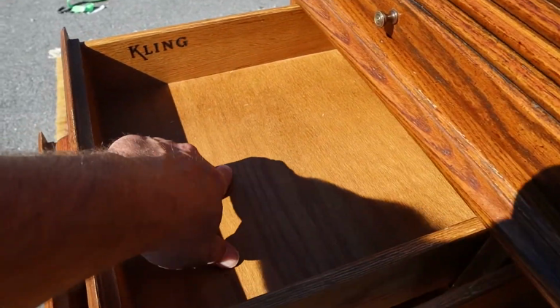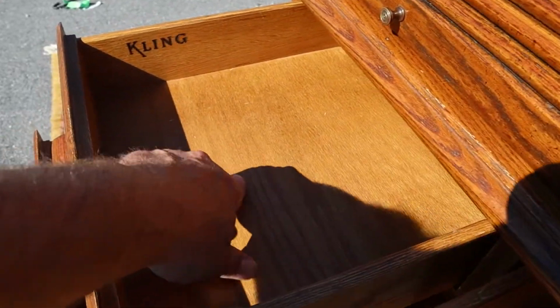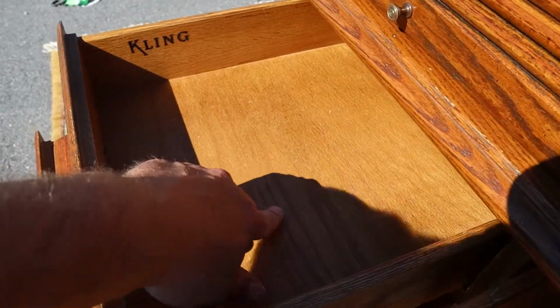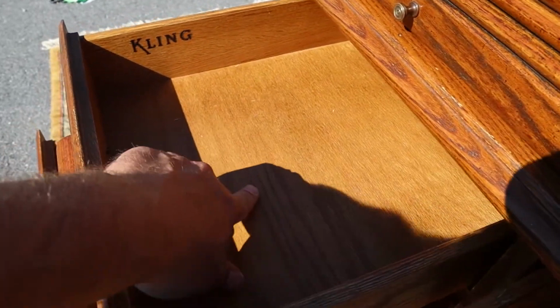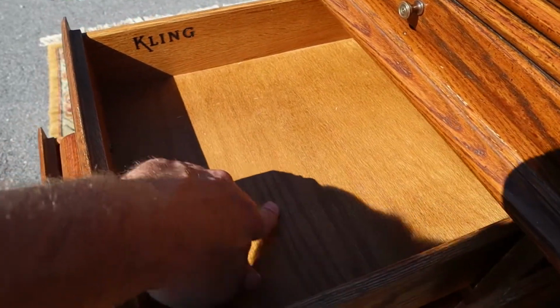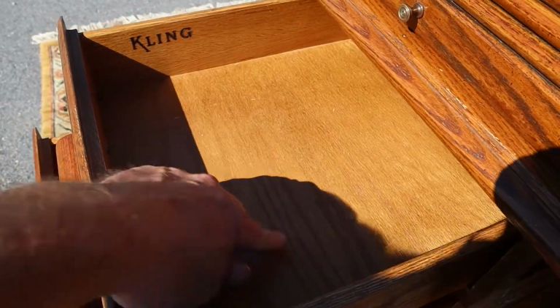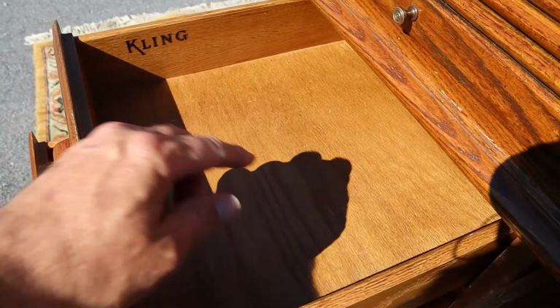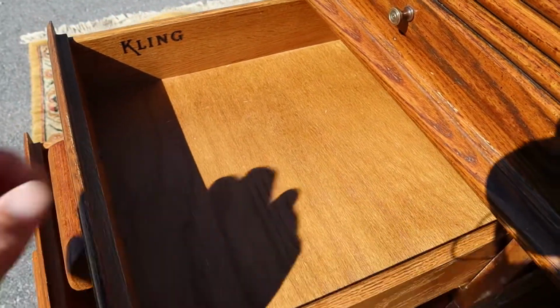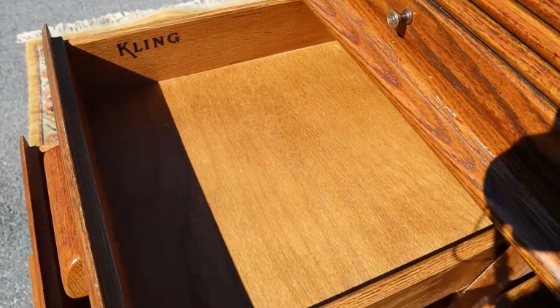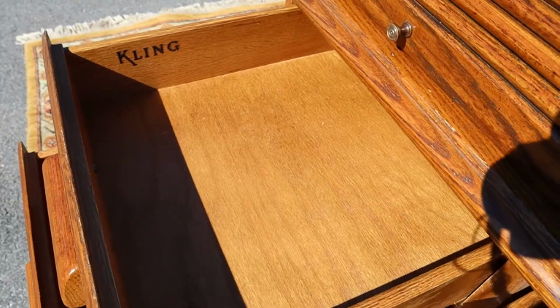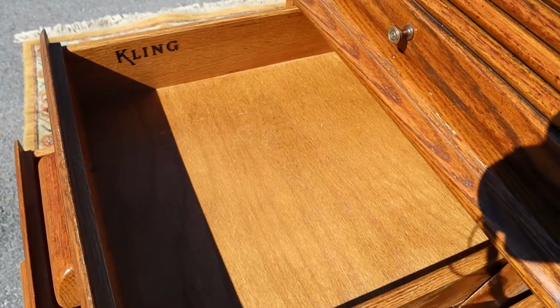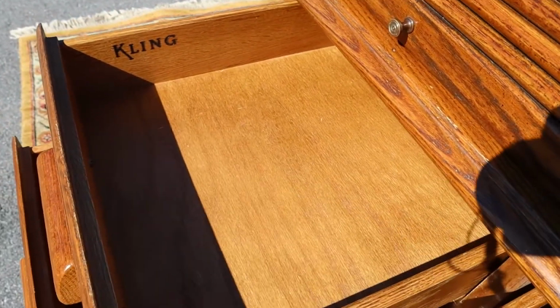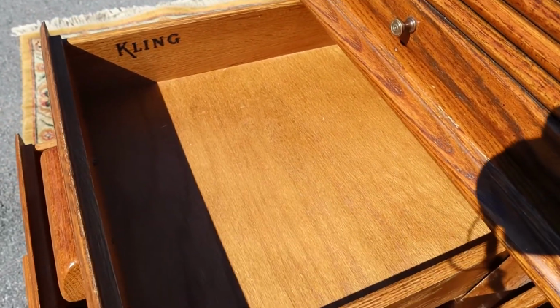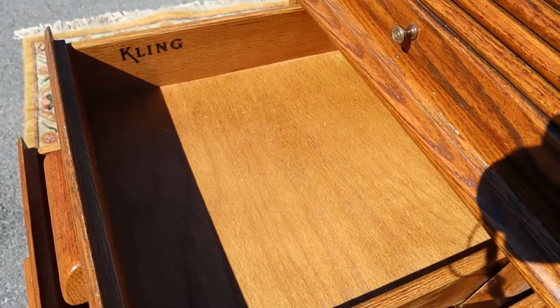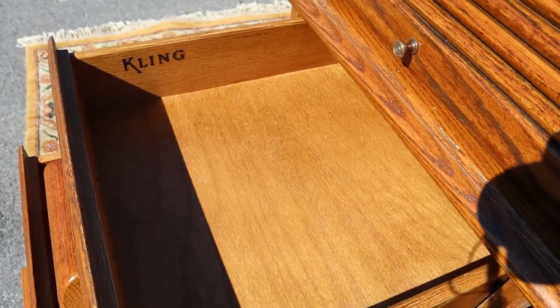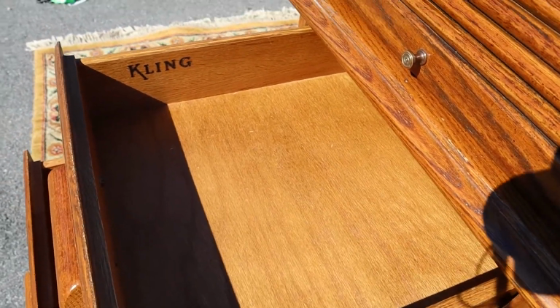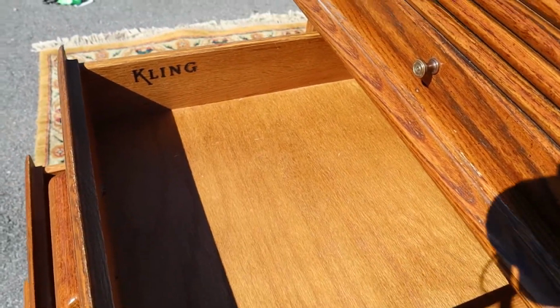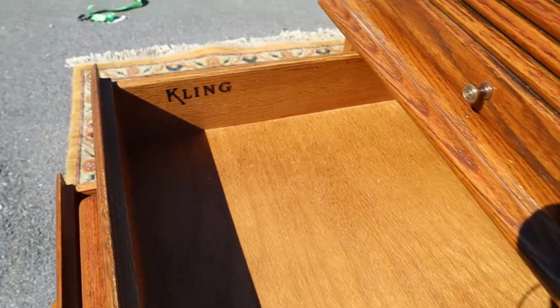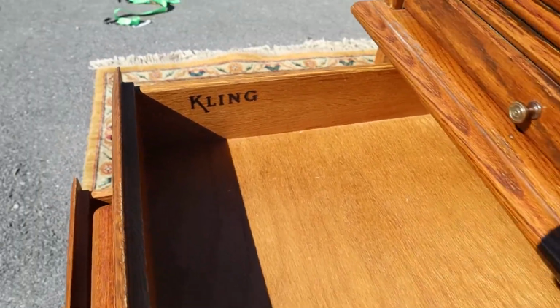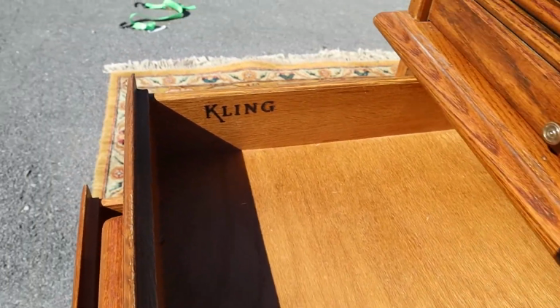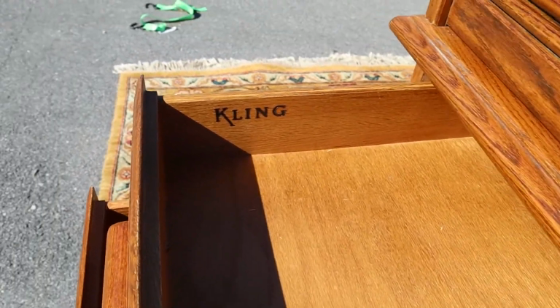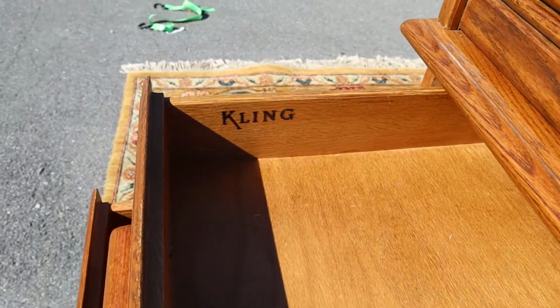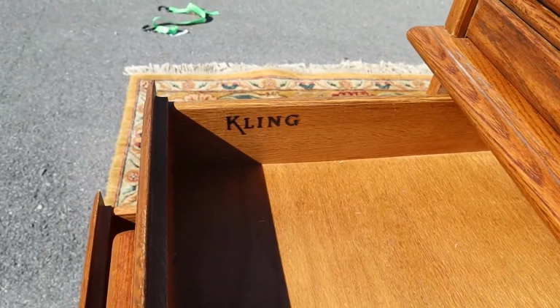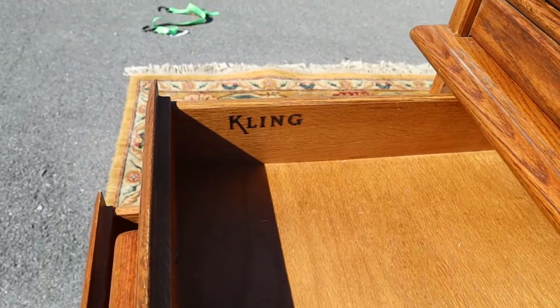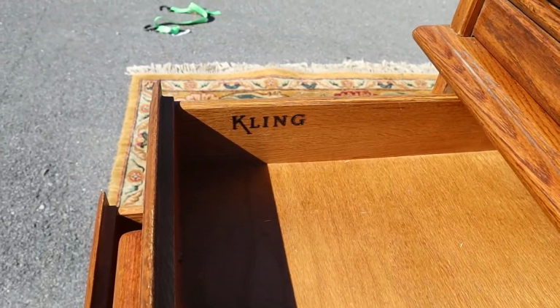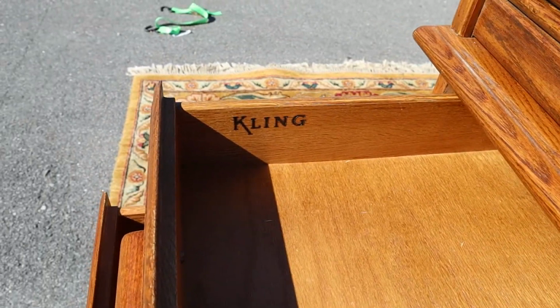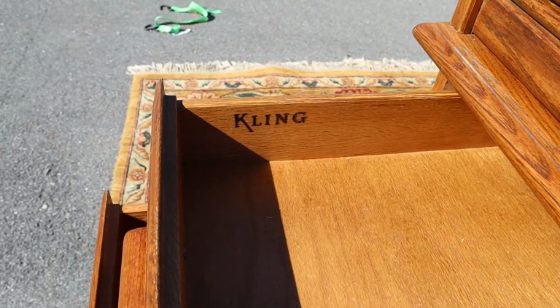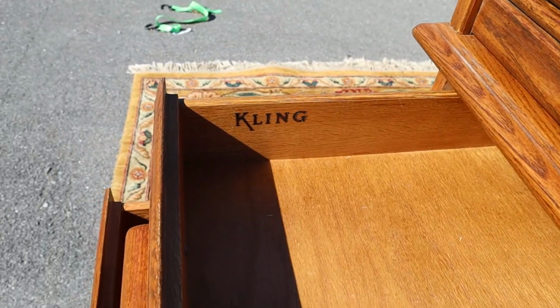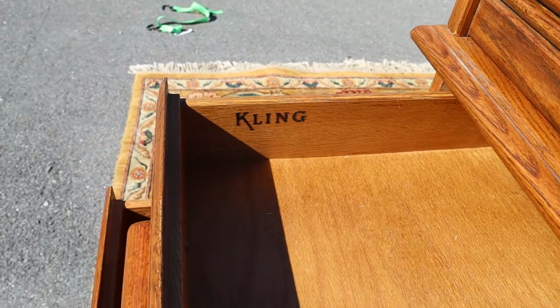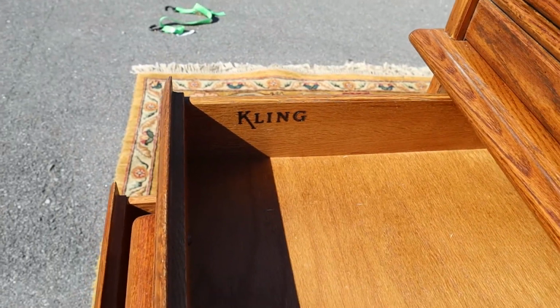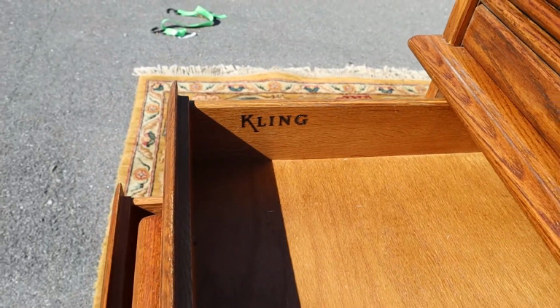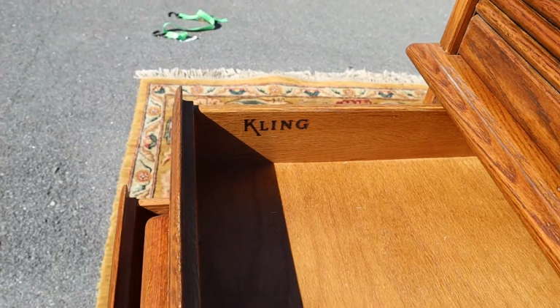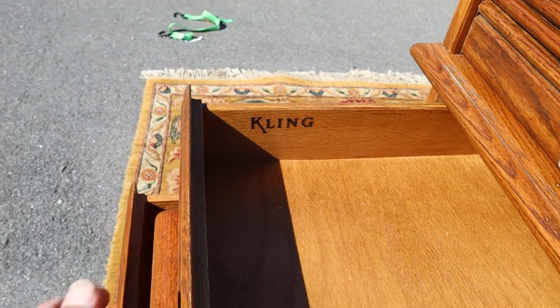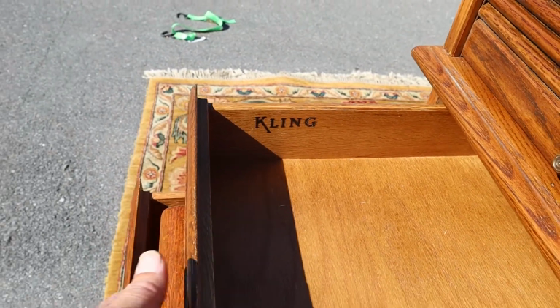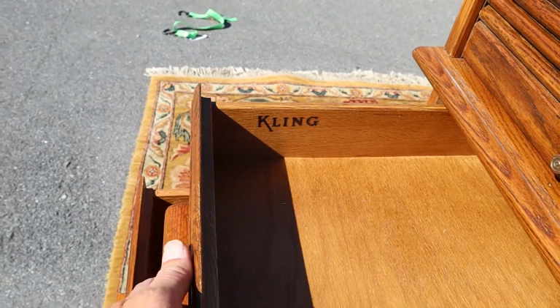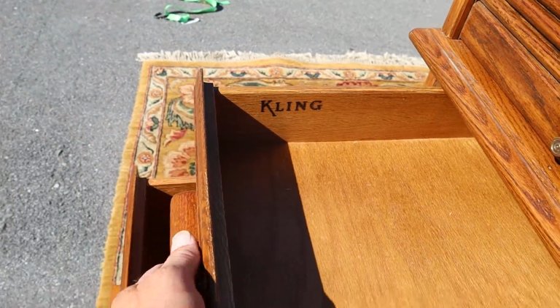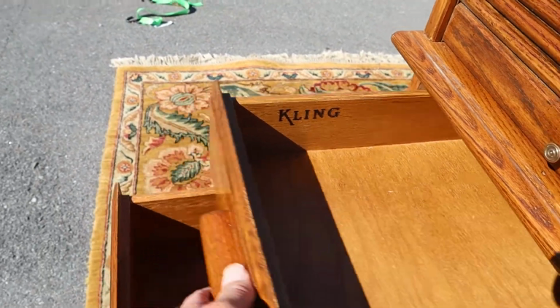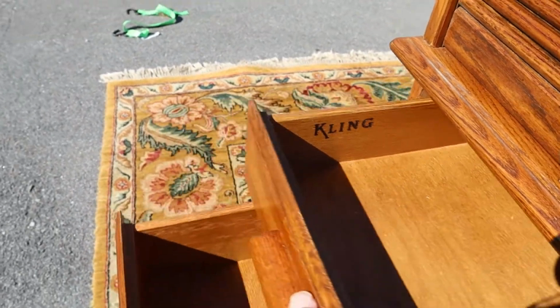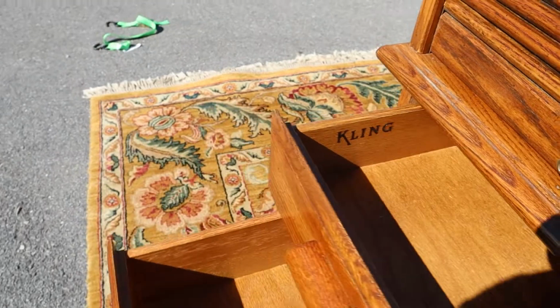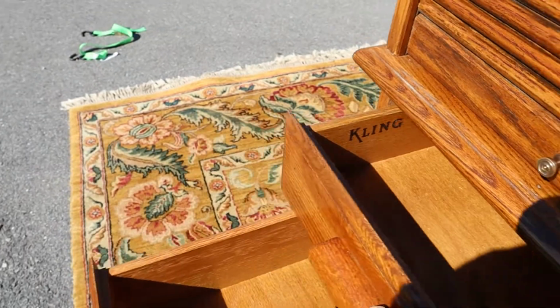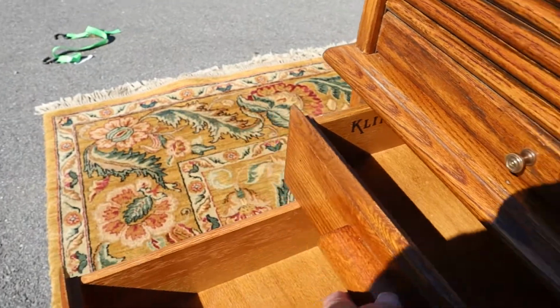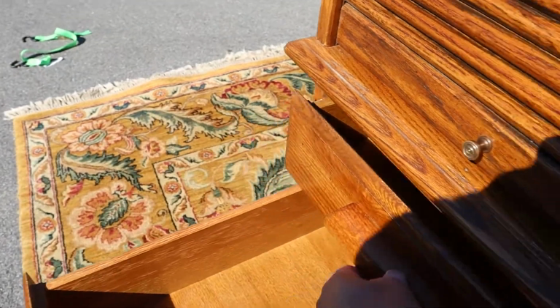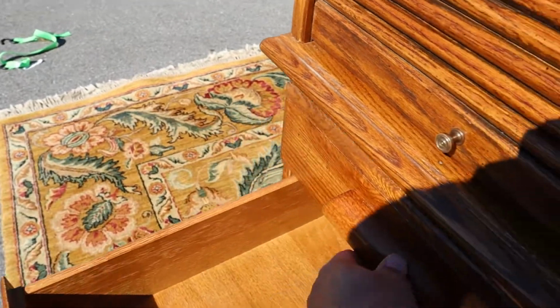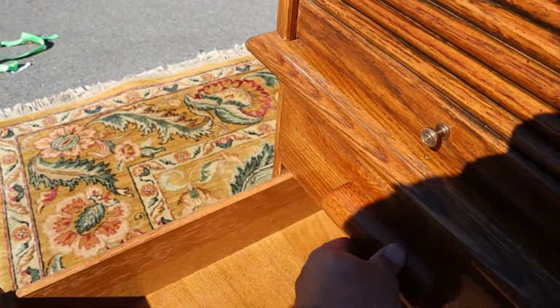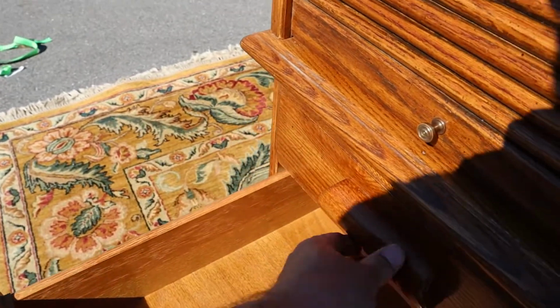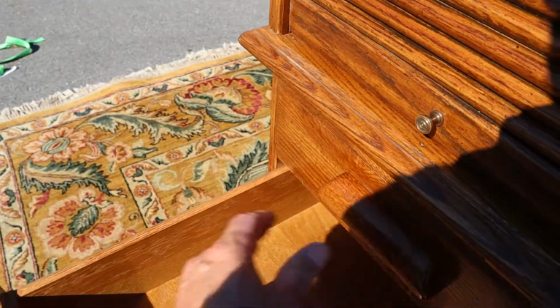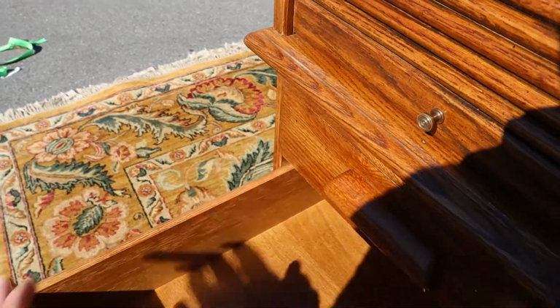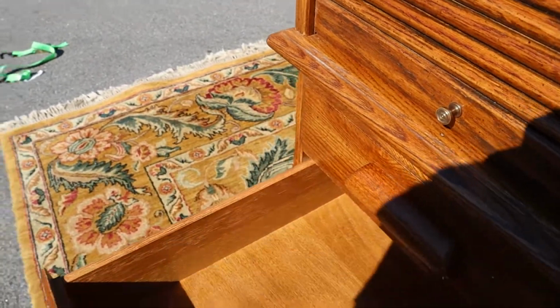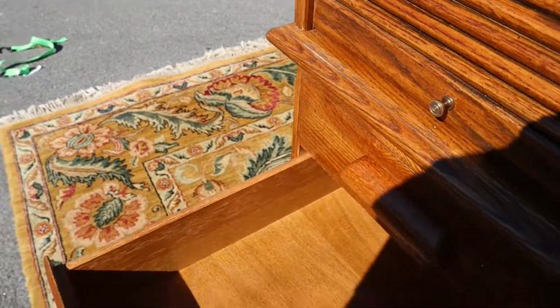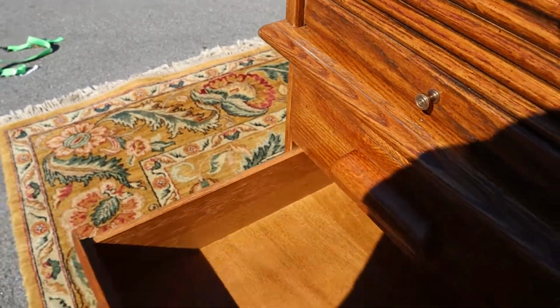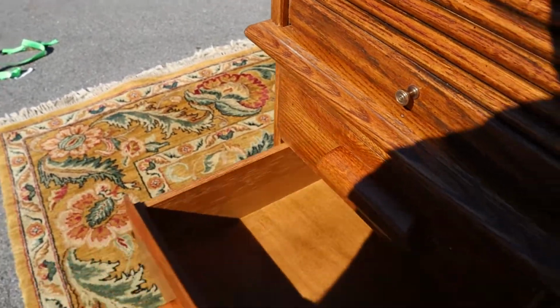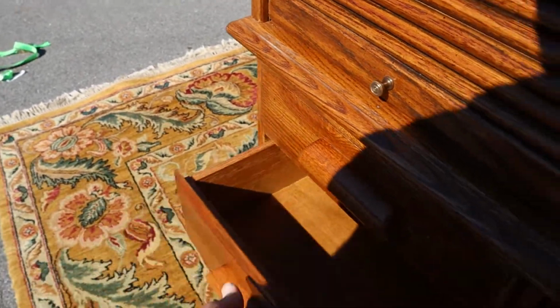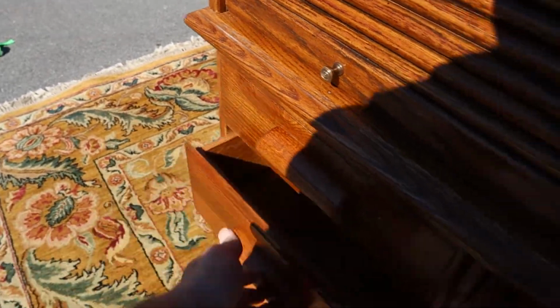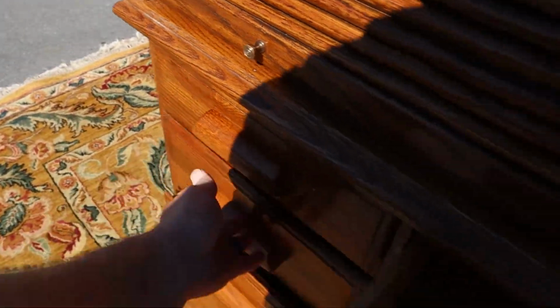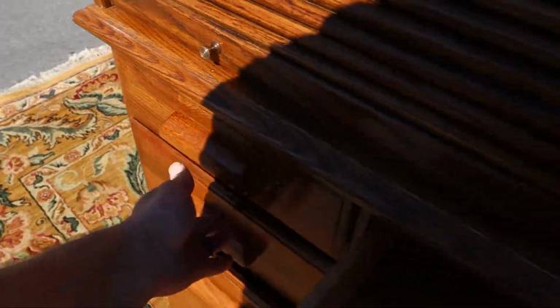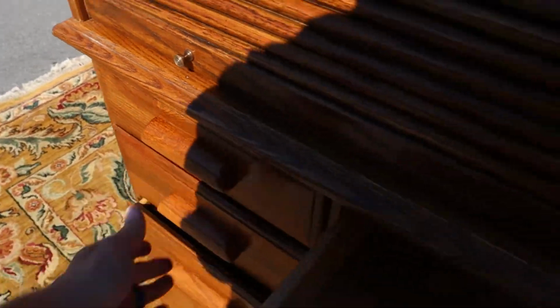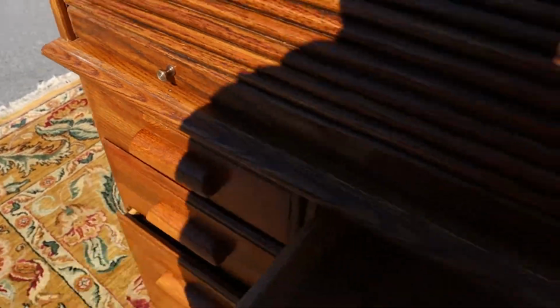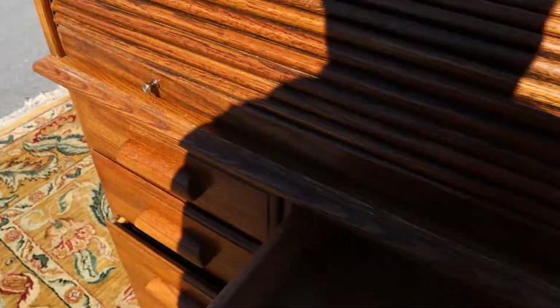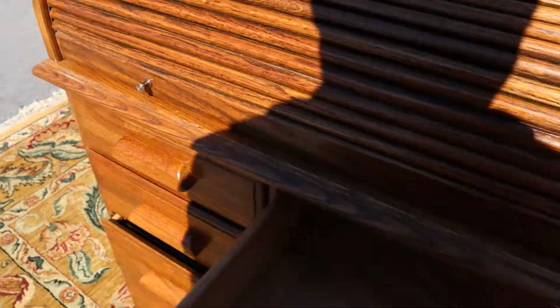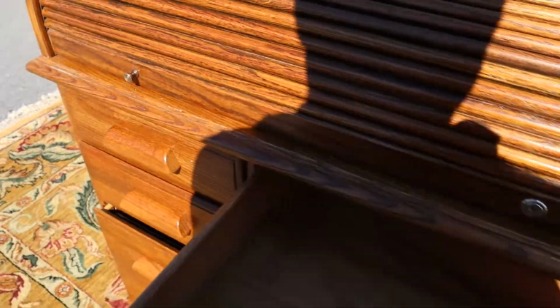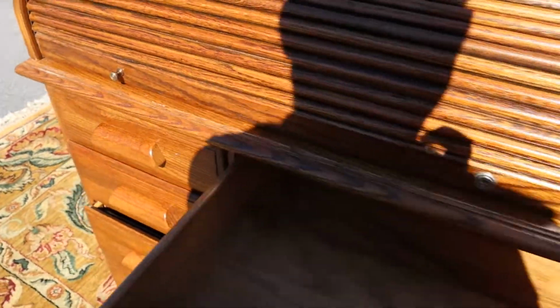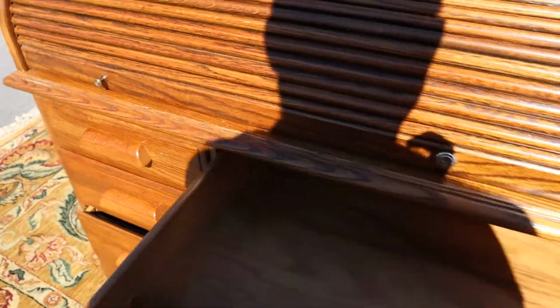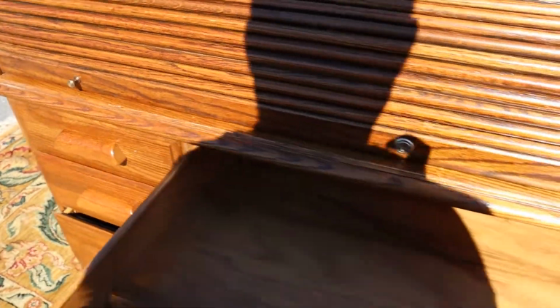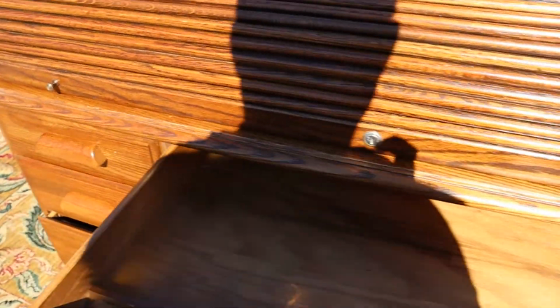The drawers are all in really good shape. I always like it when they just look clean underneath — and there you go, Cling Furniture.